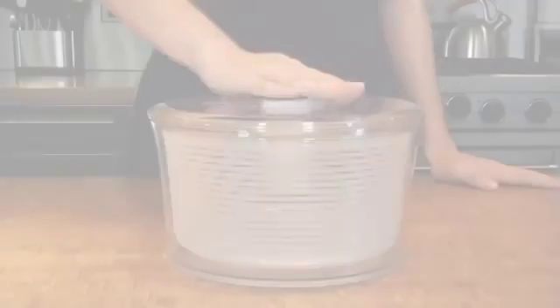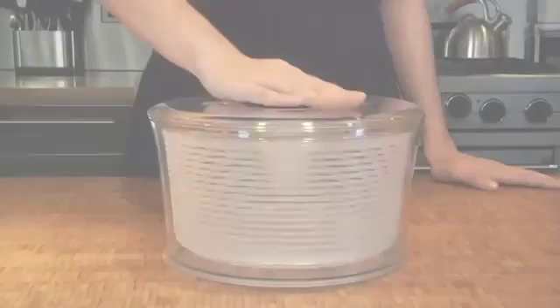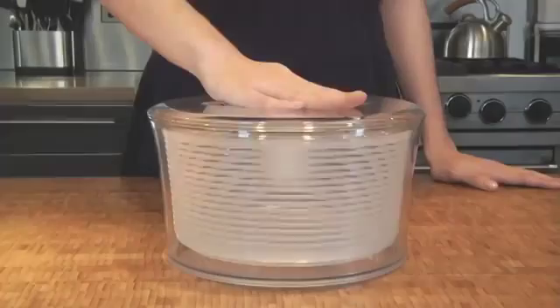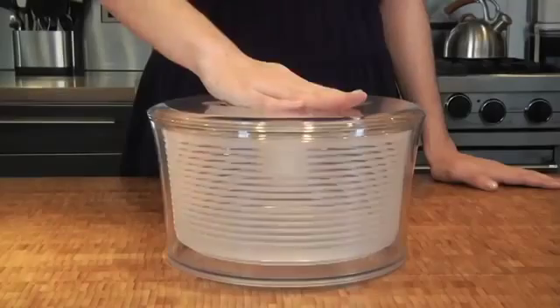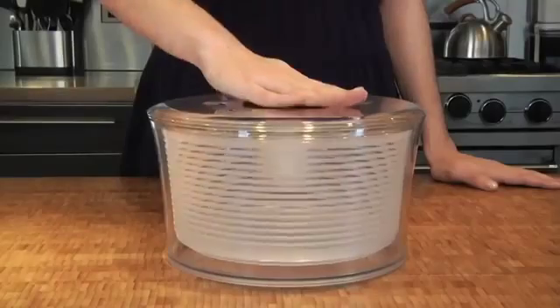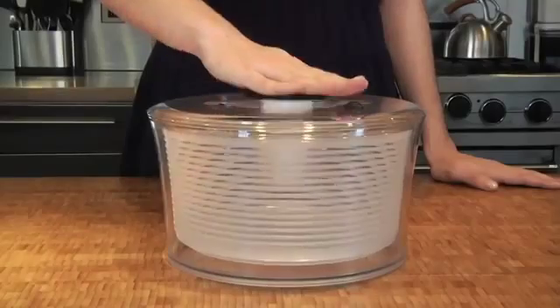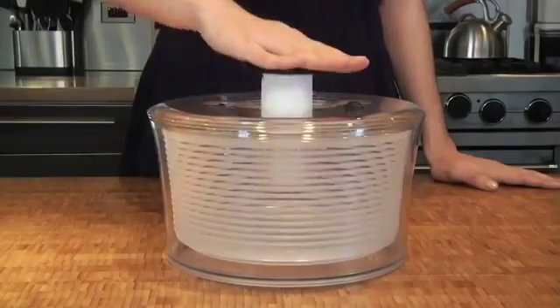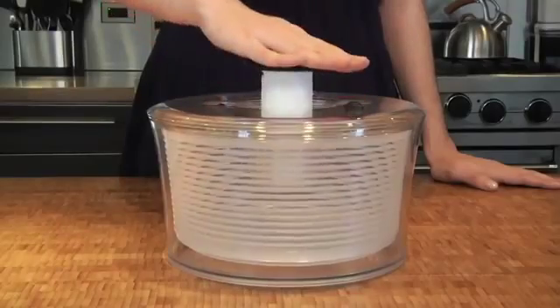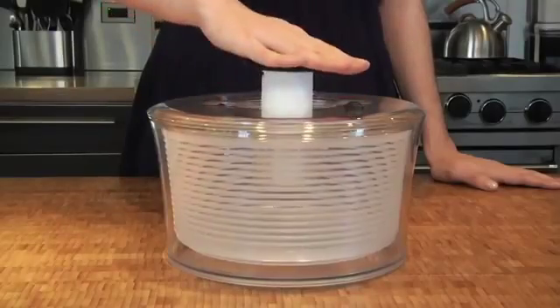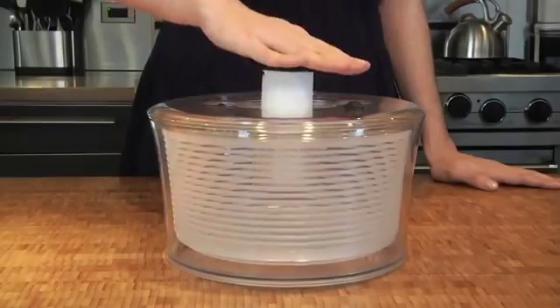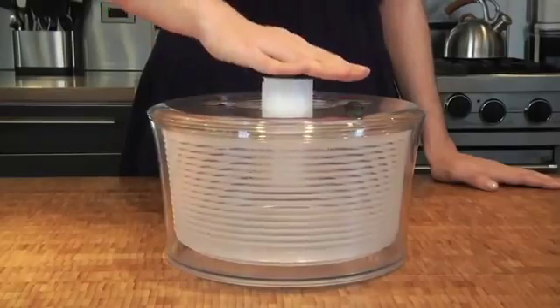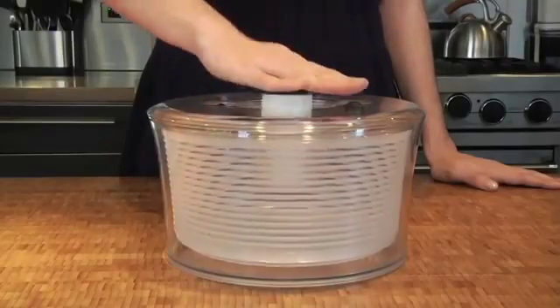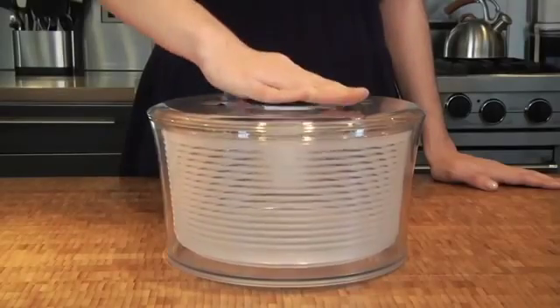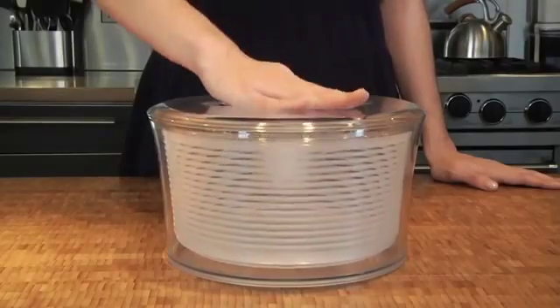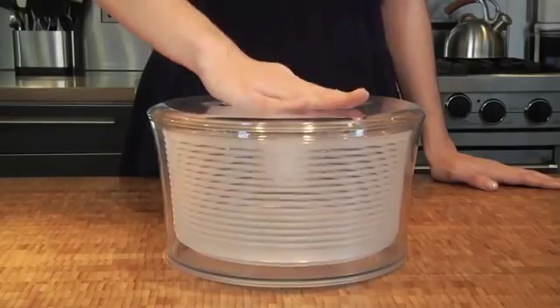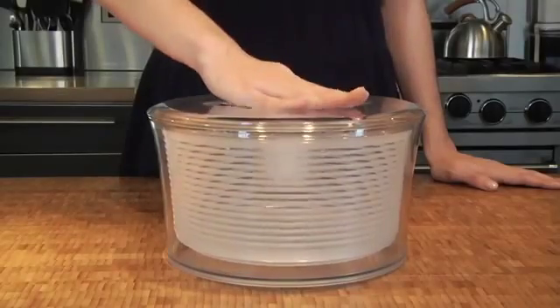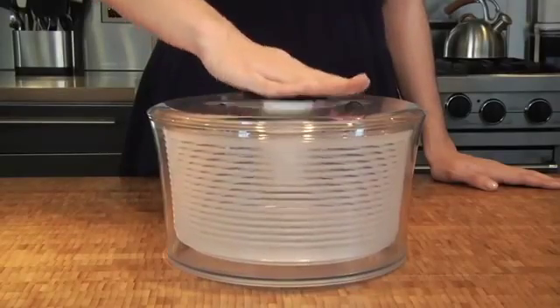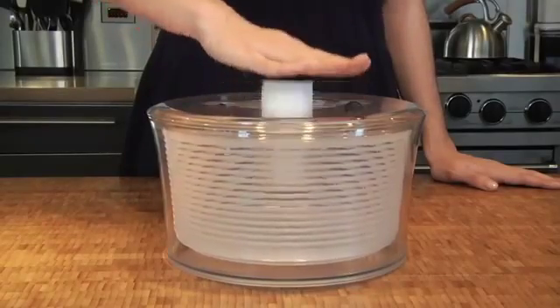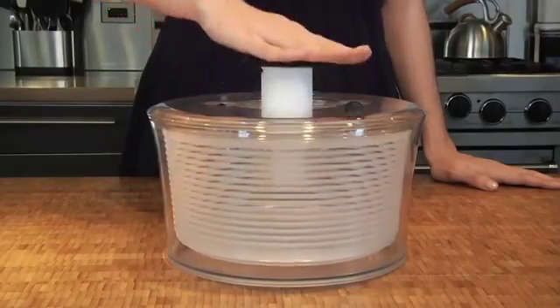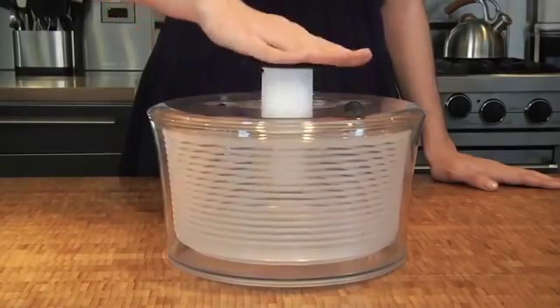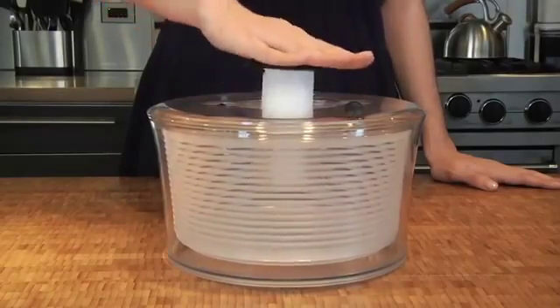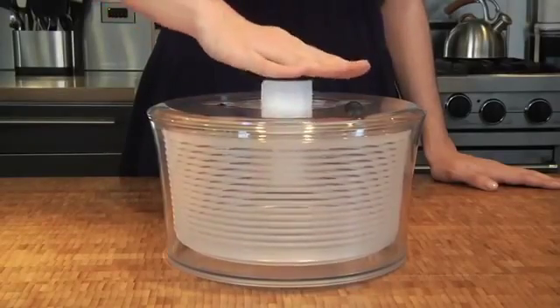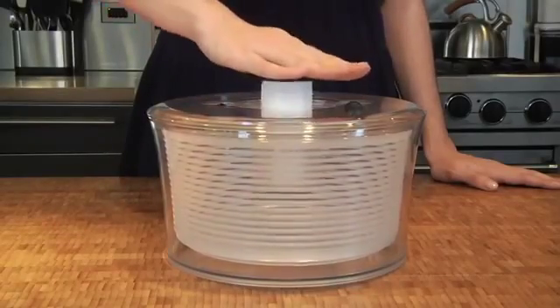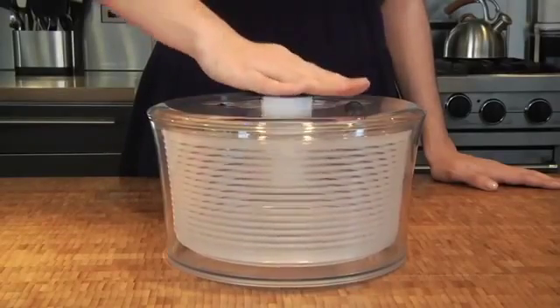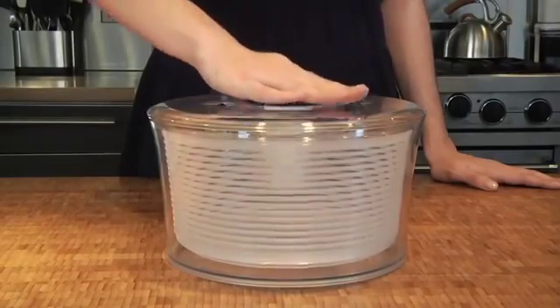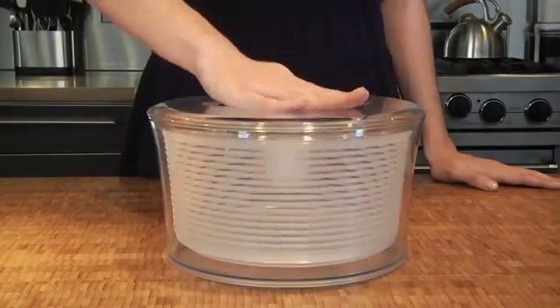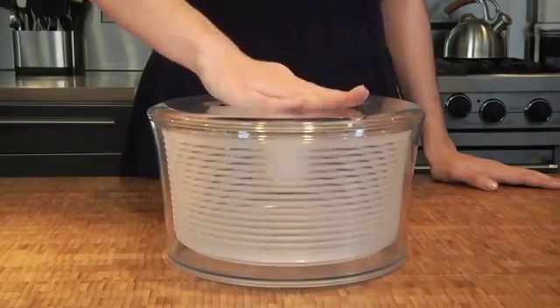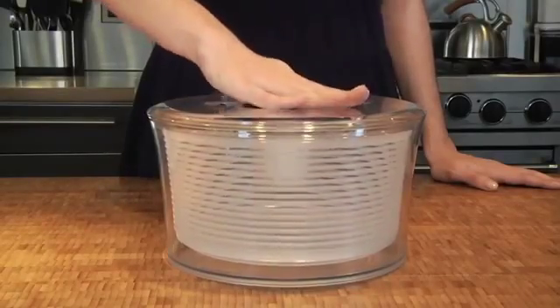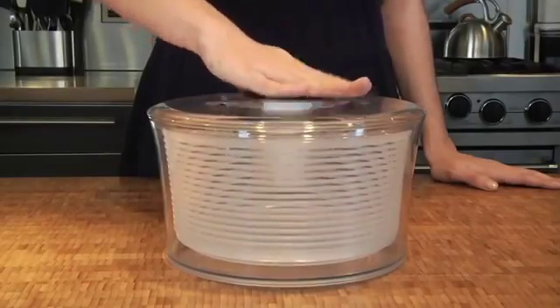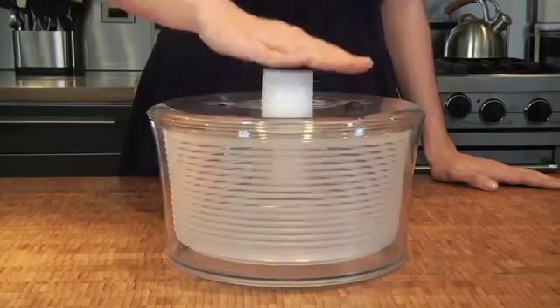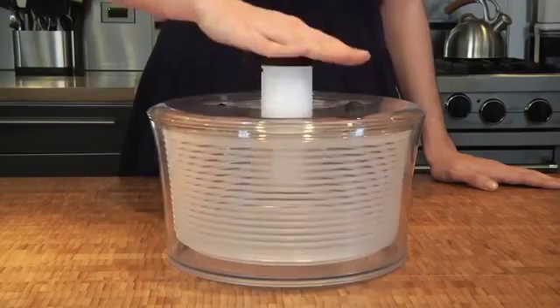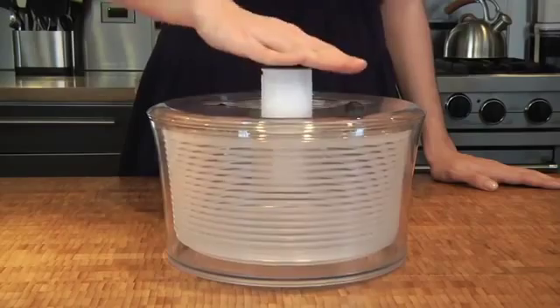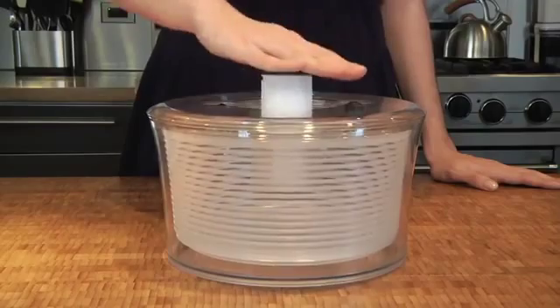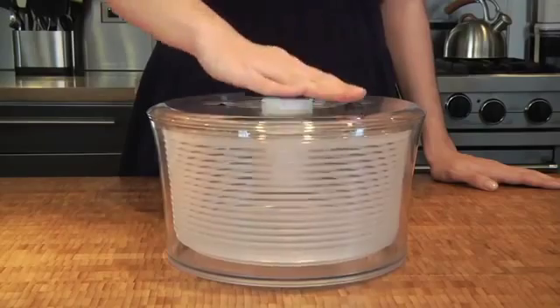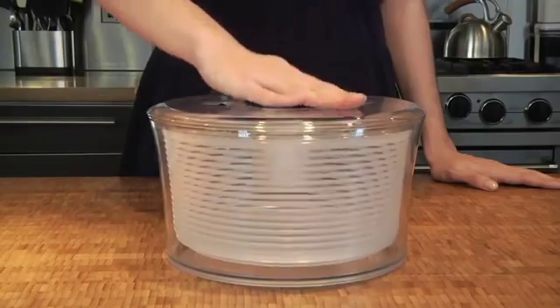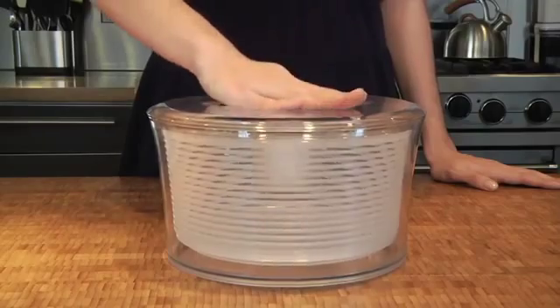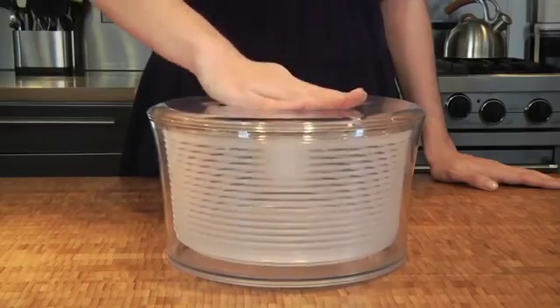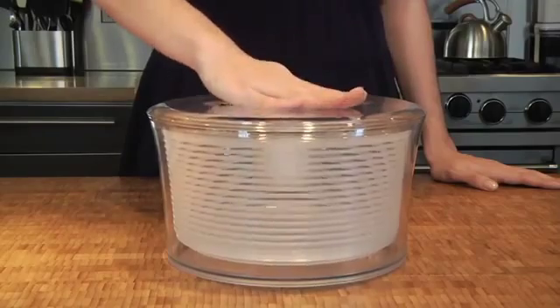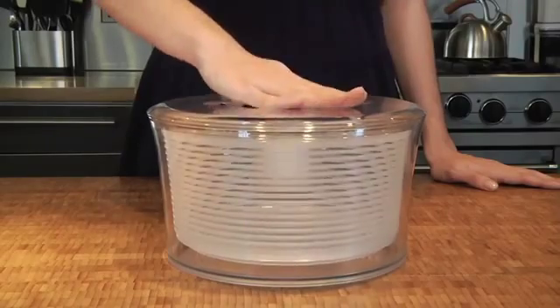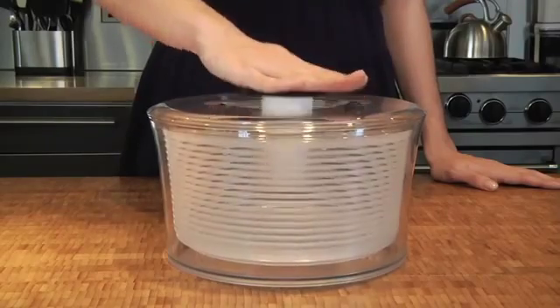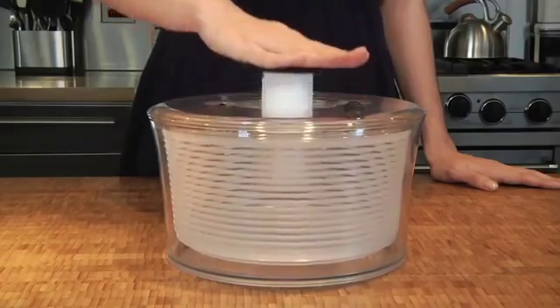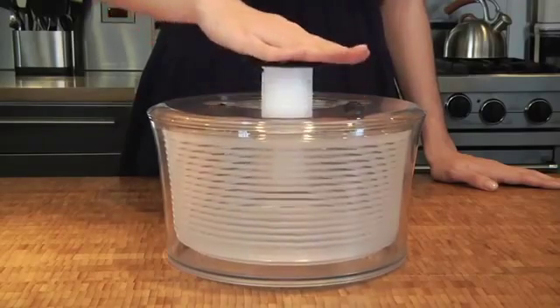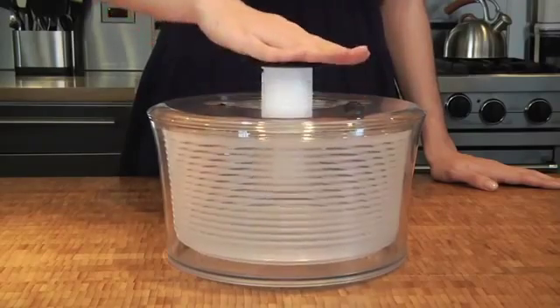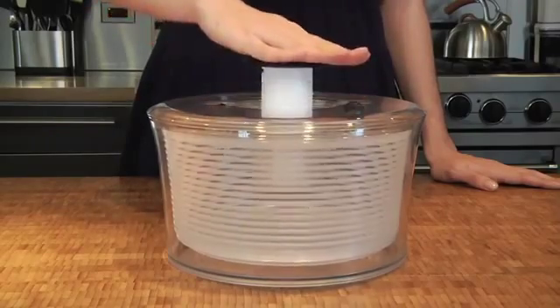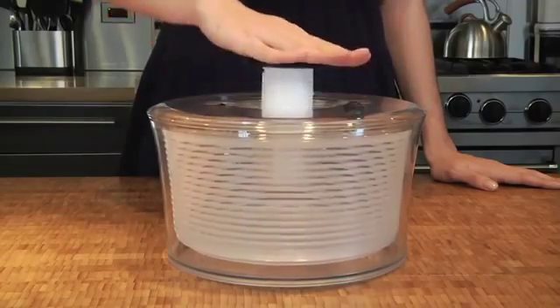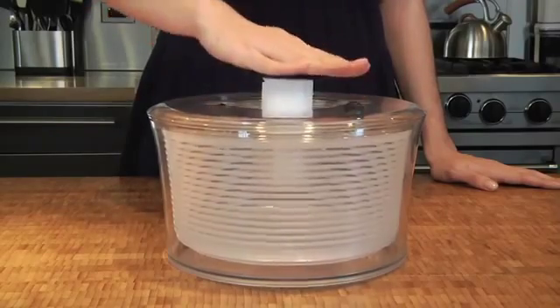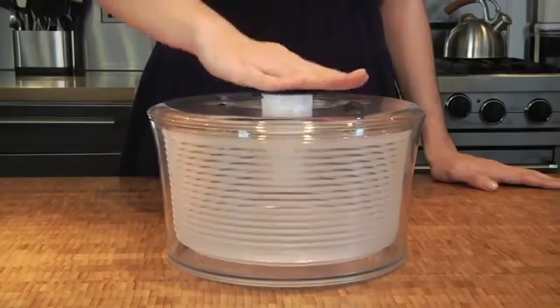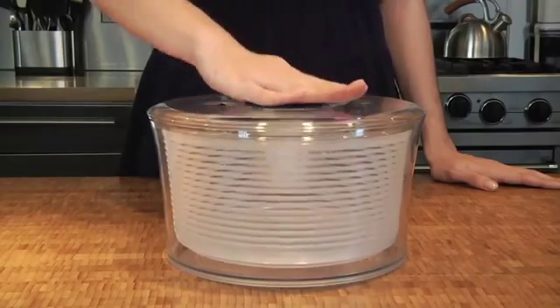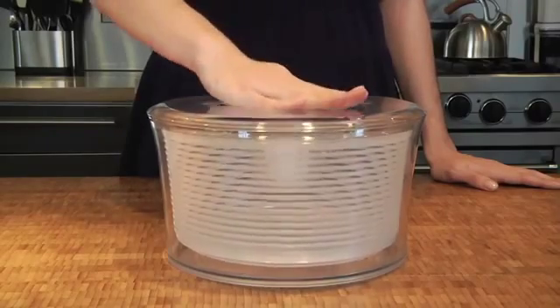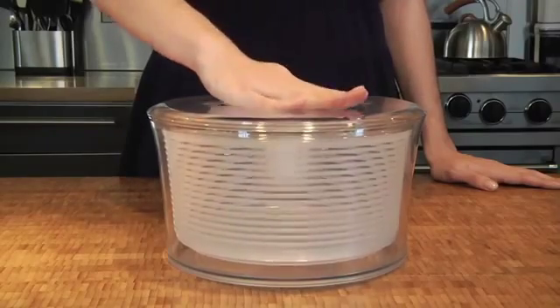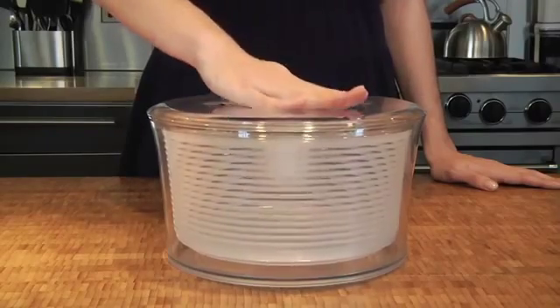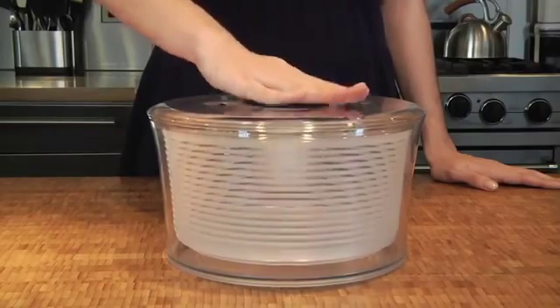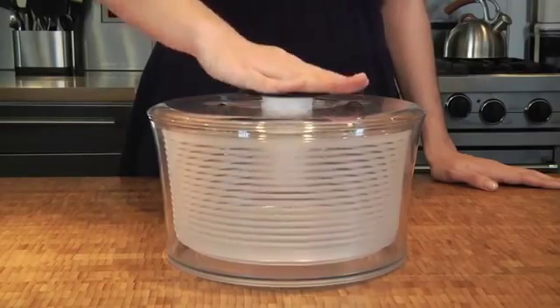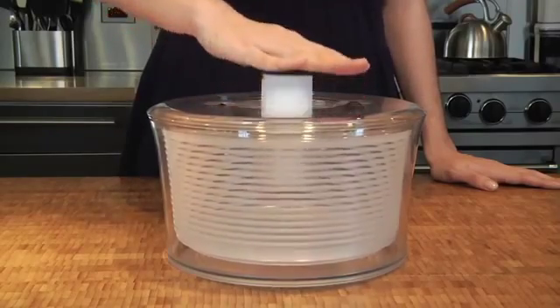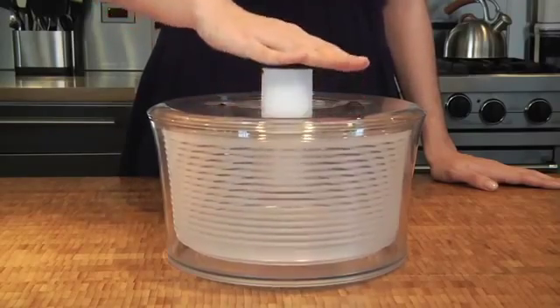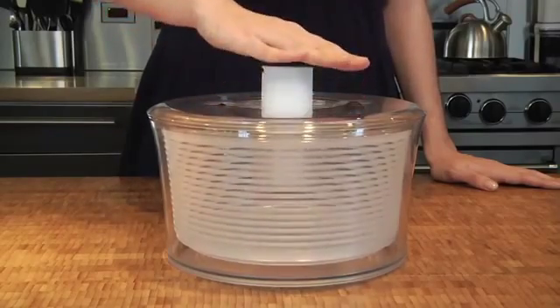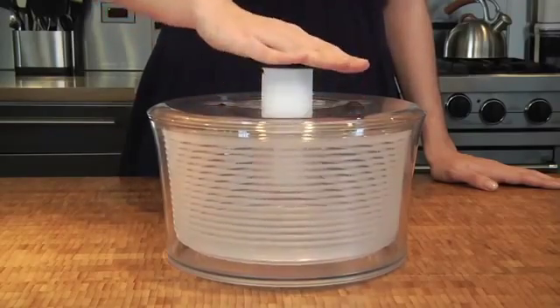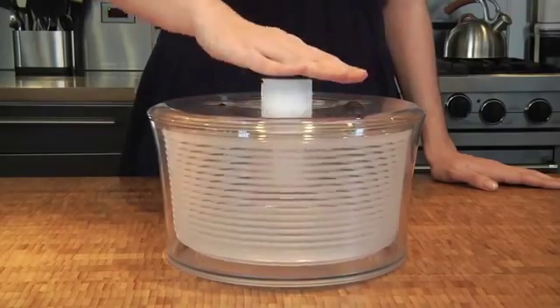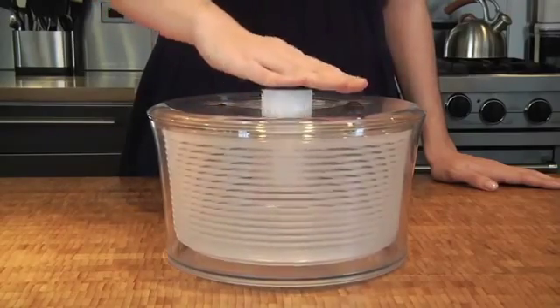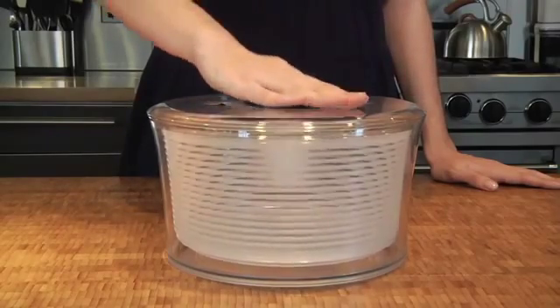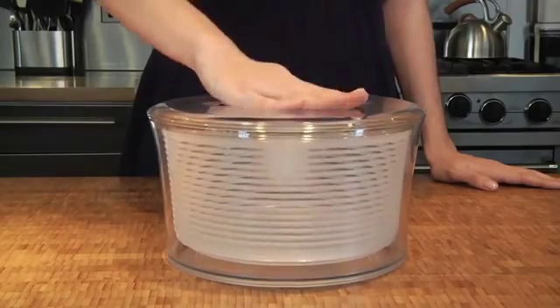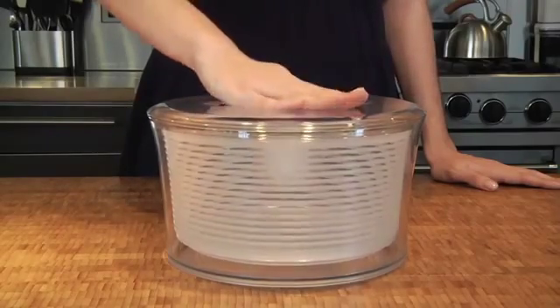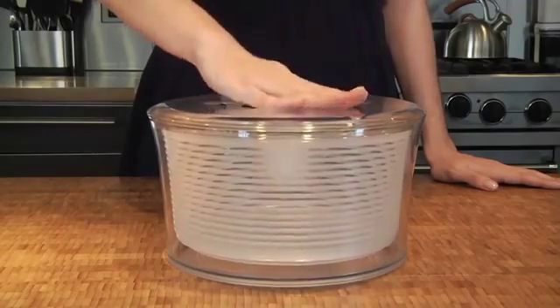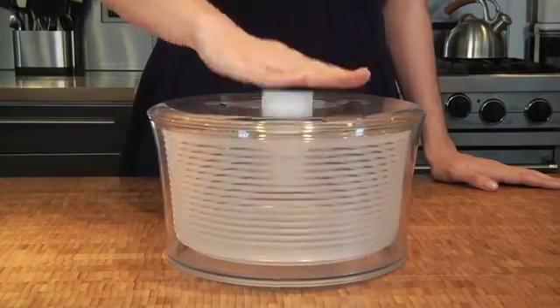The OXO salad spinner uses a simple, easy one-handed pump motion. It was originally inspired by a children's top on a visit to a toy store.